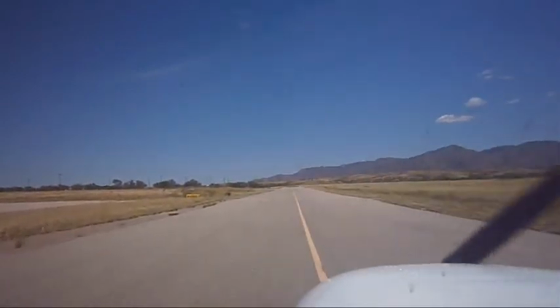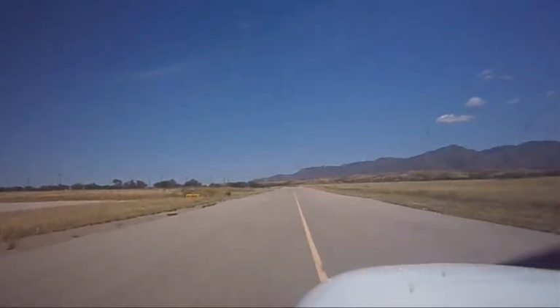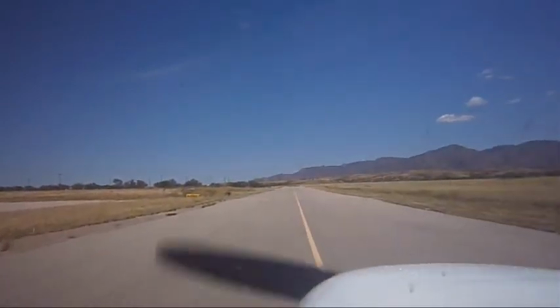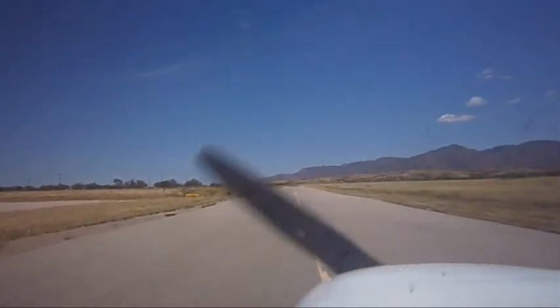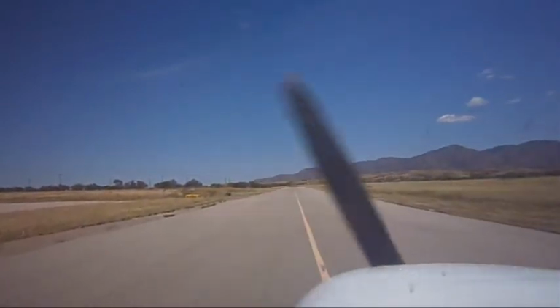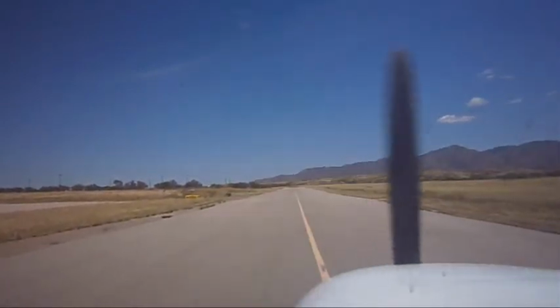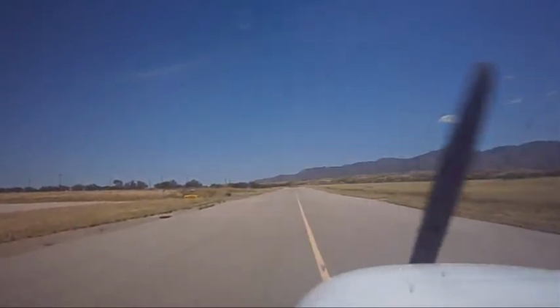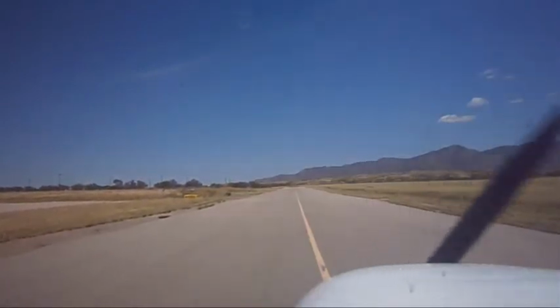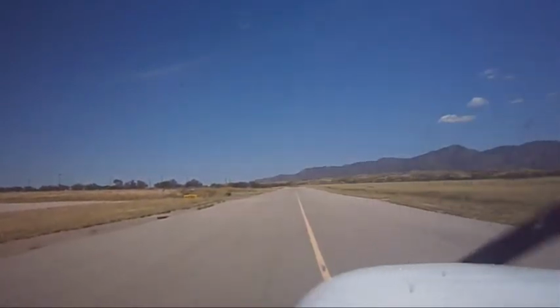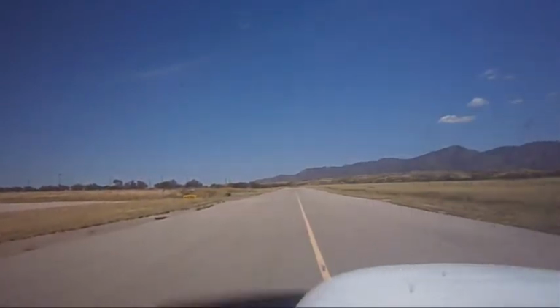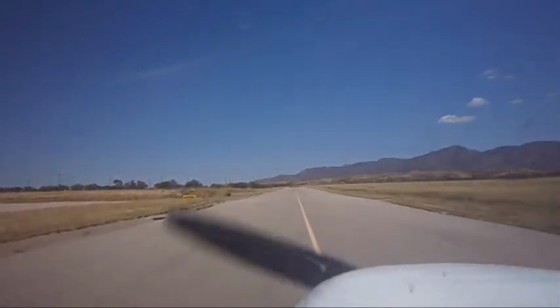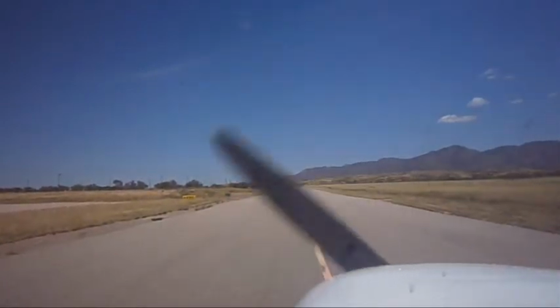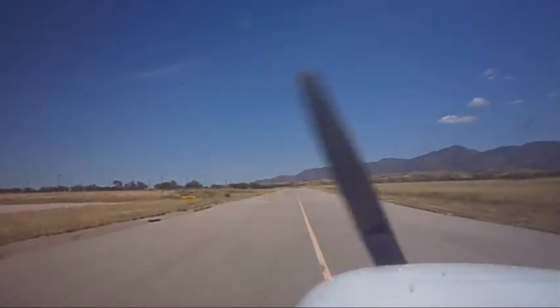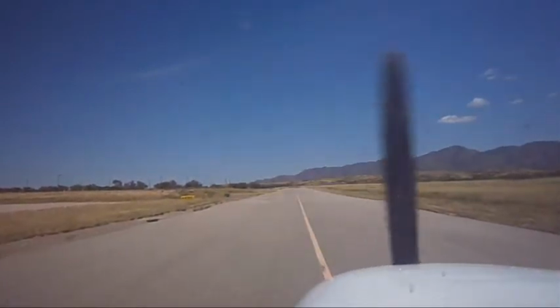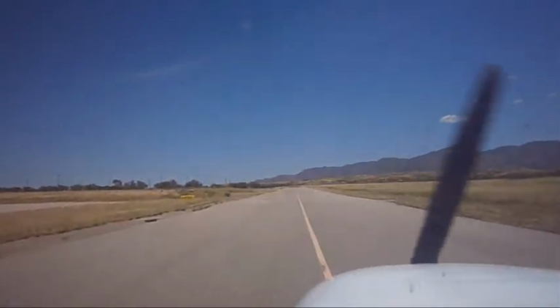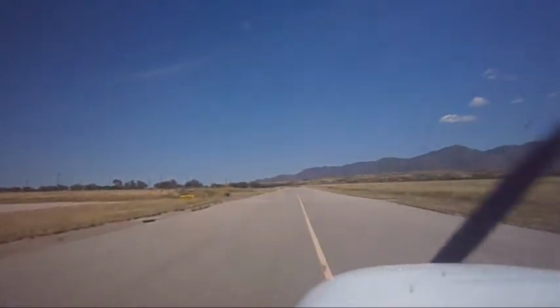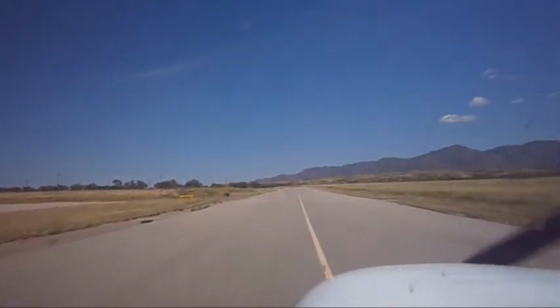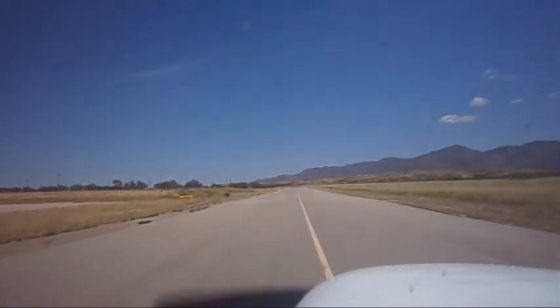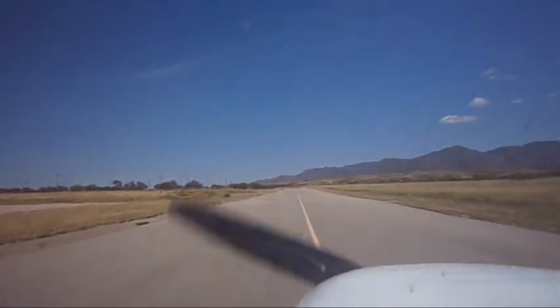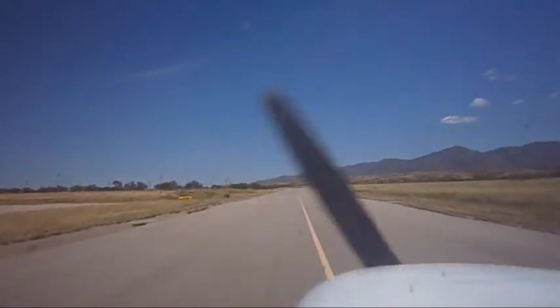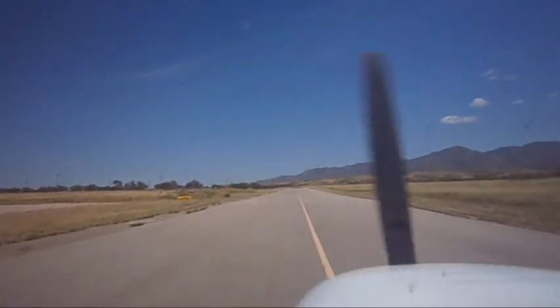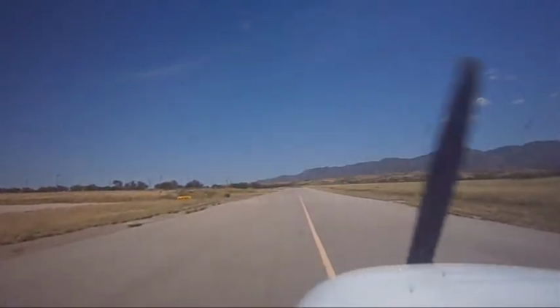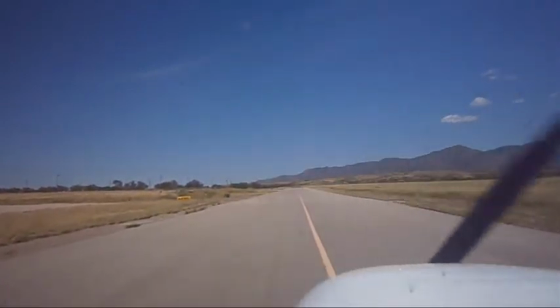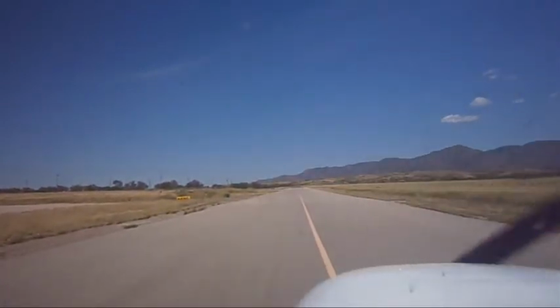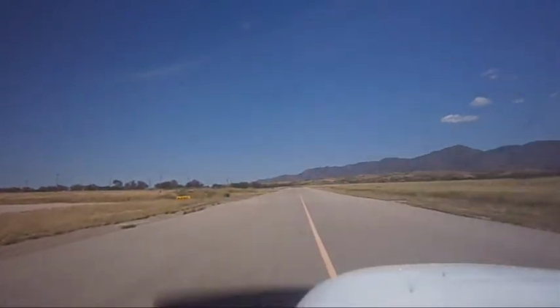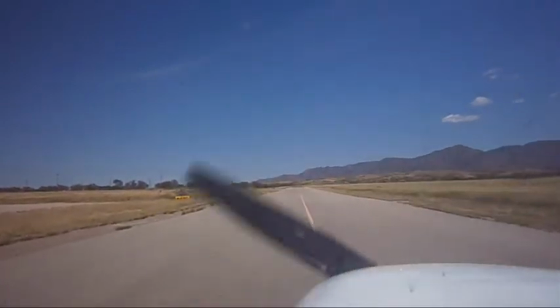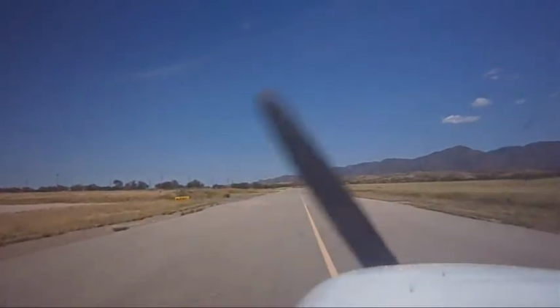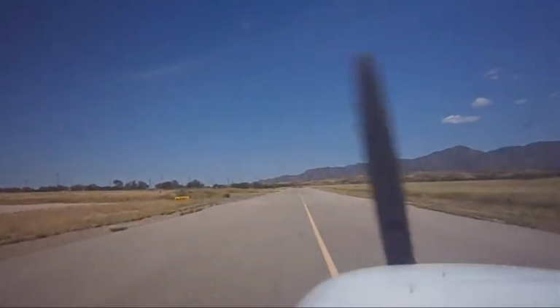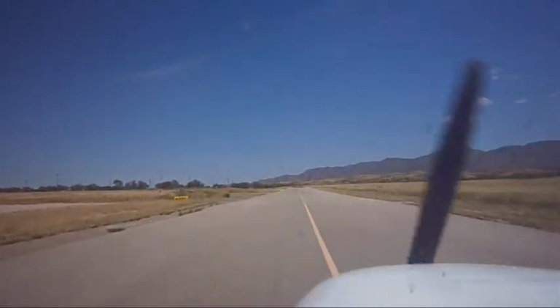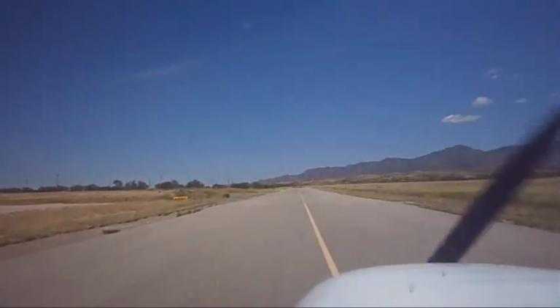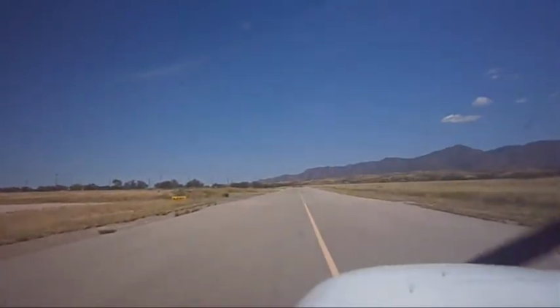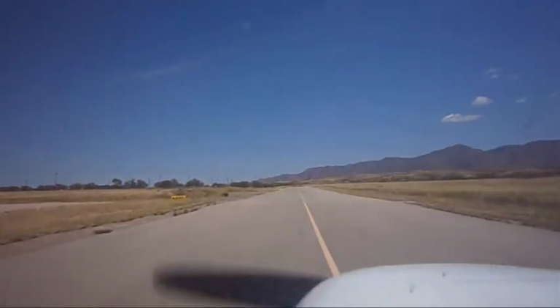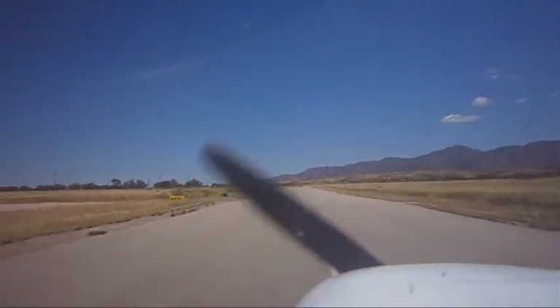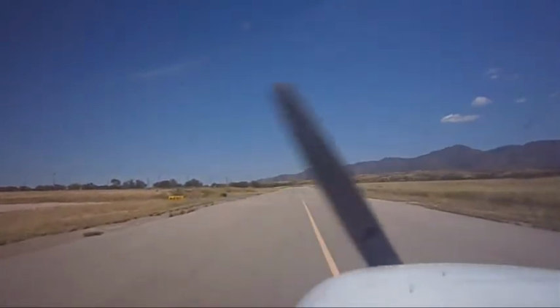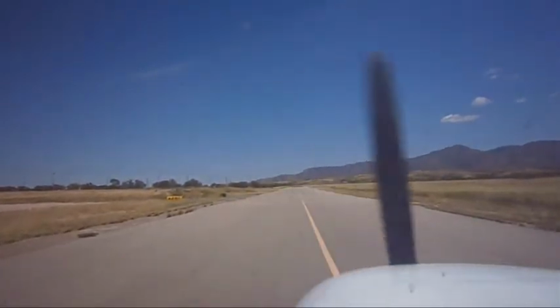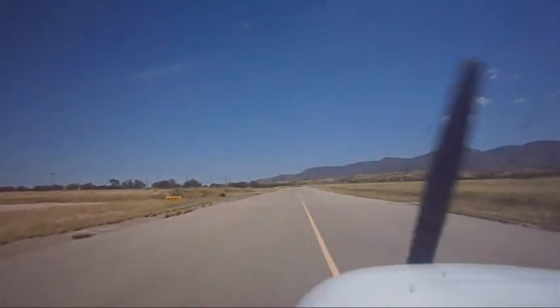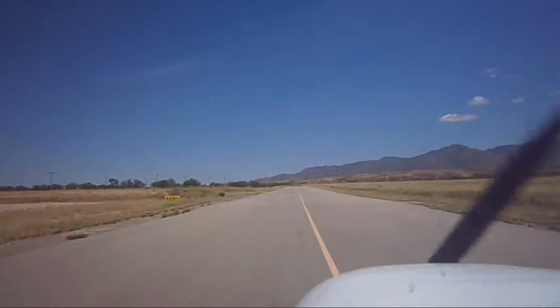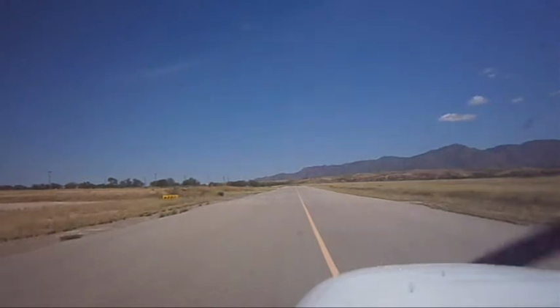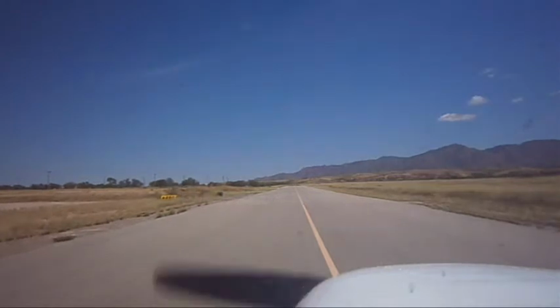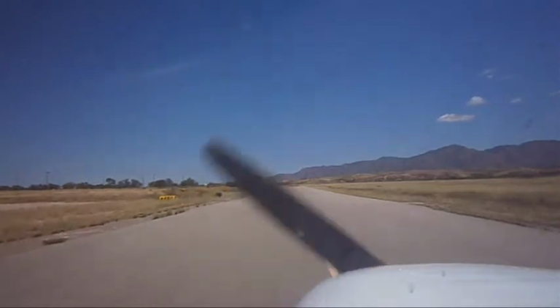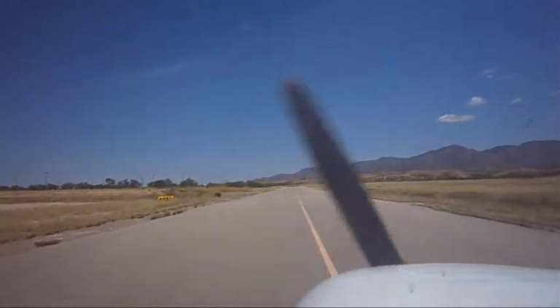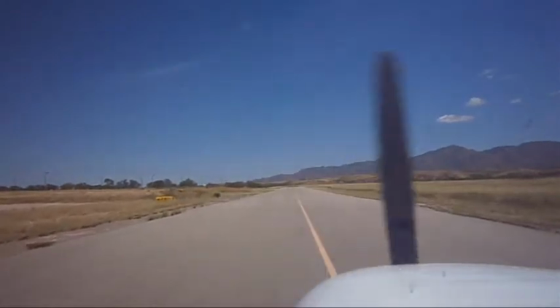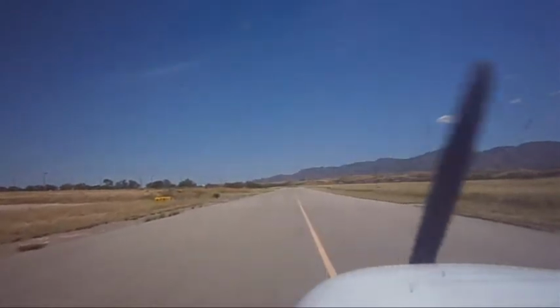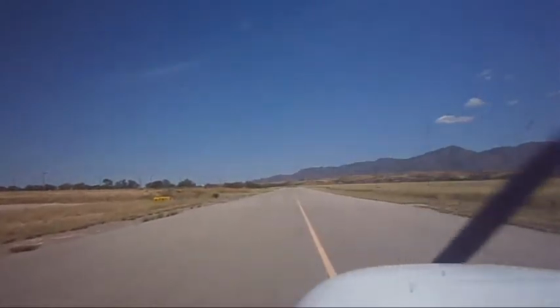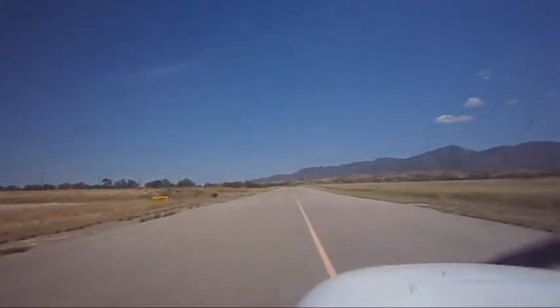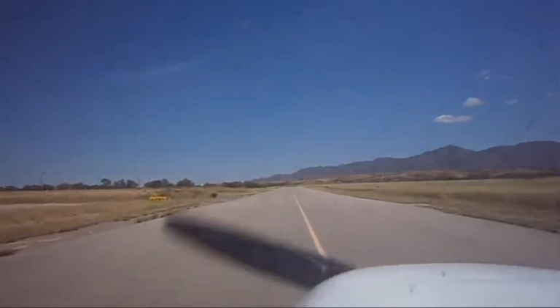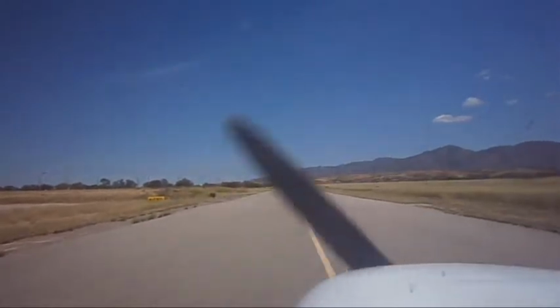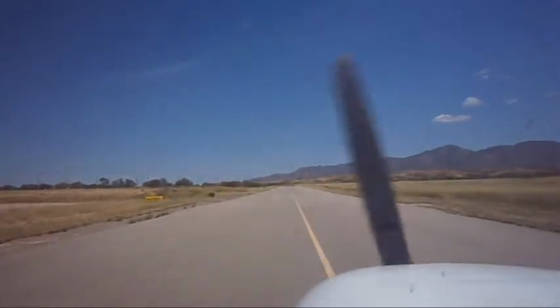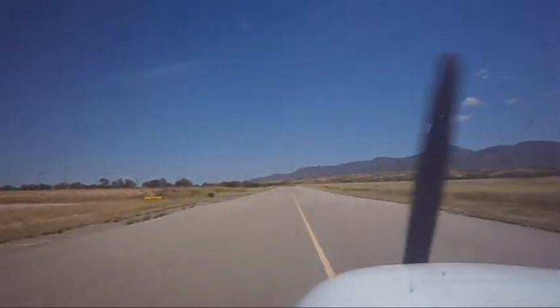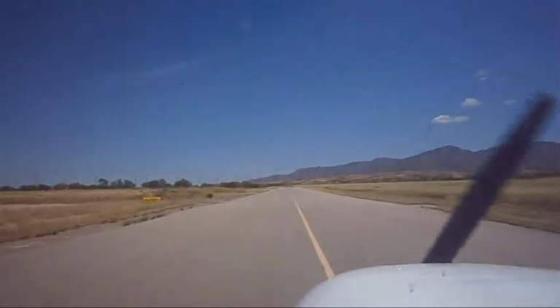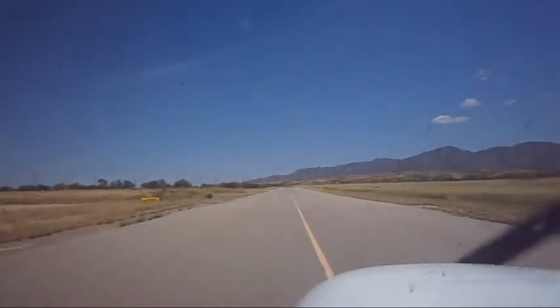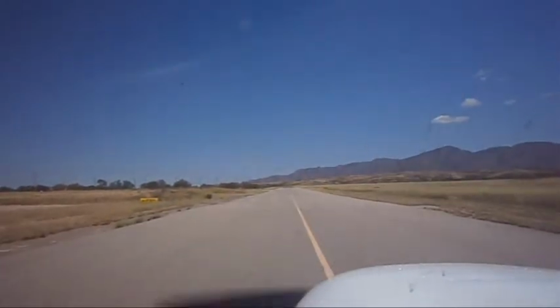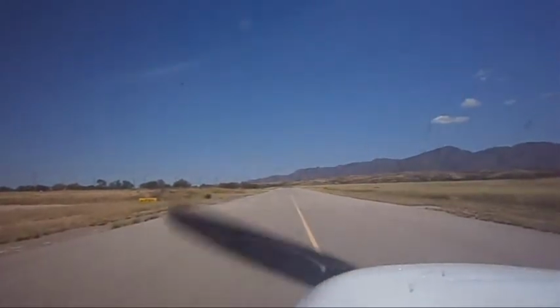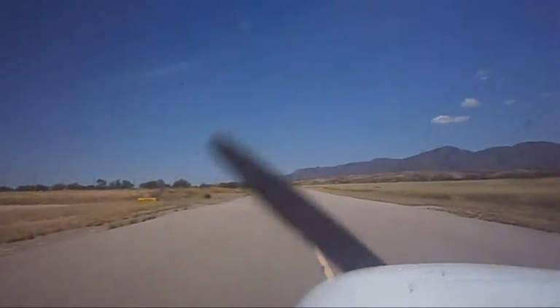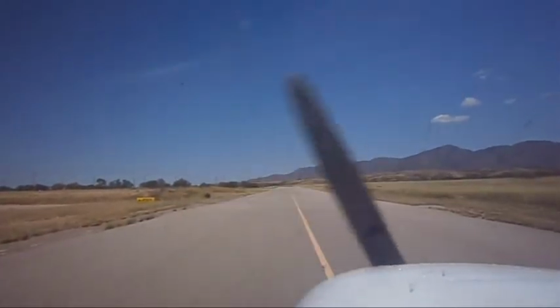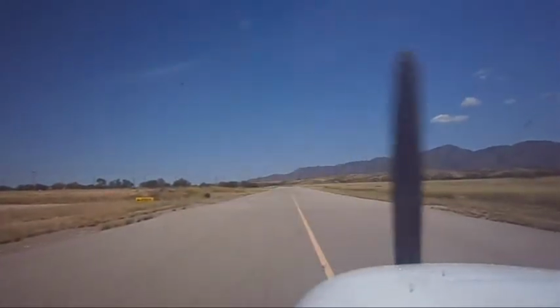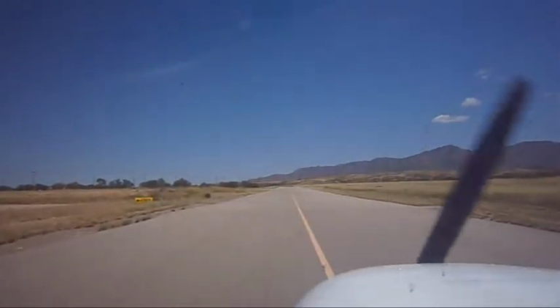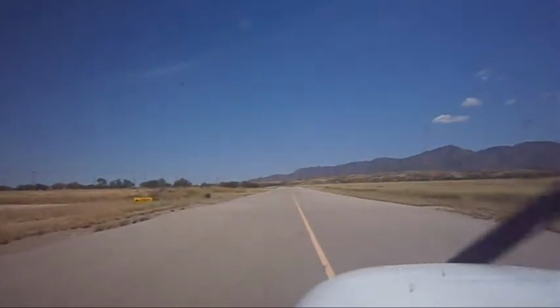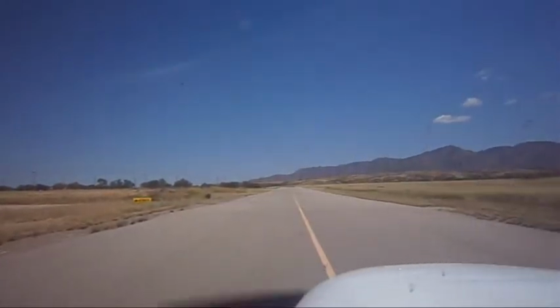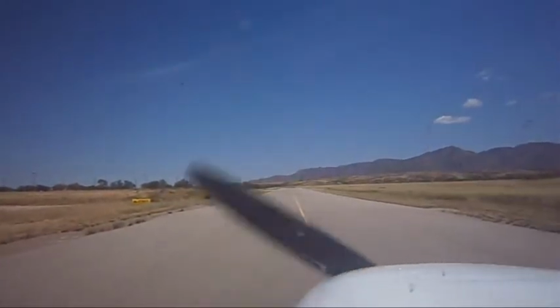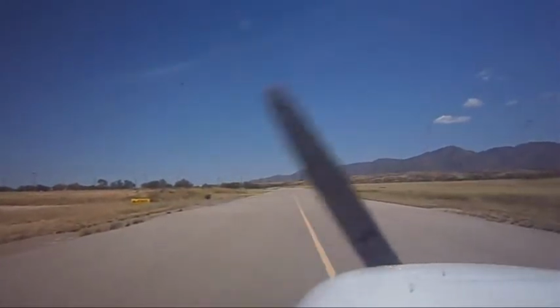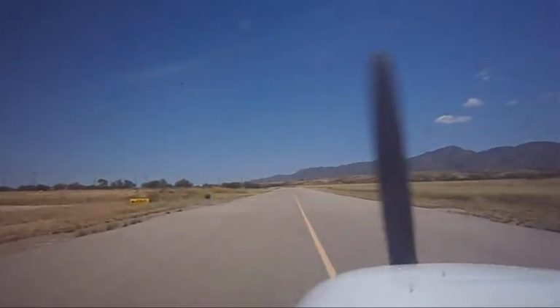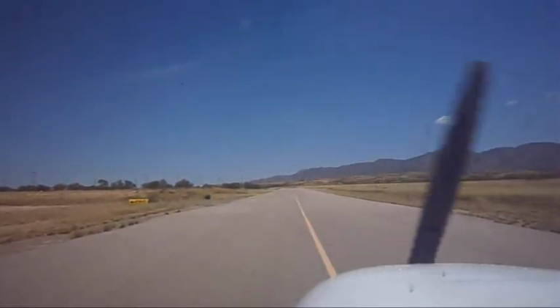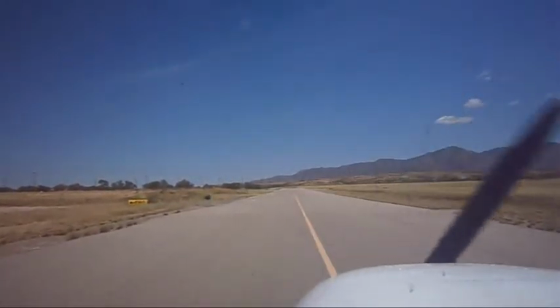Density altitude 6200. Nogales International Airport.